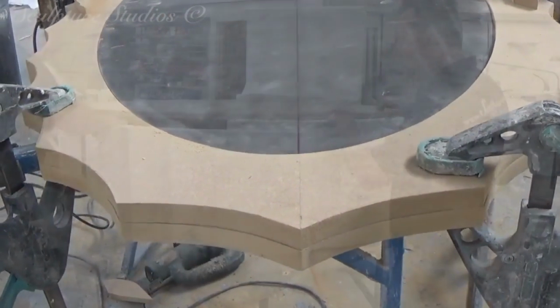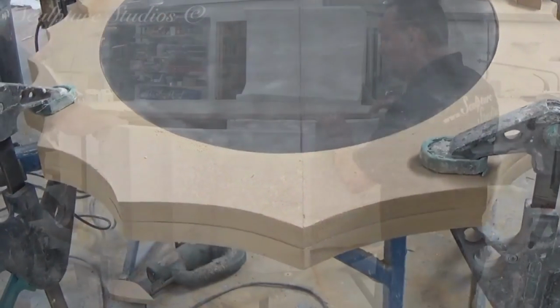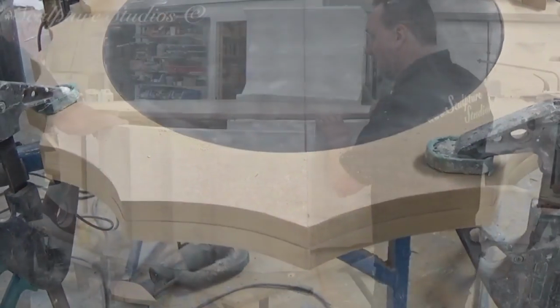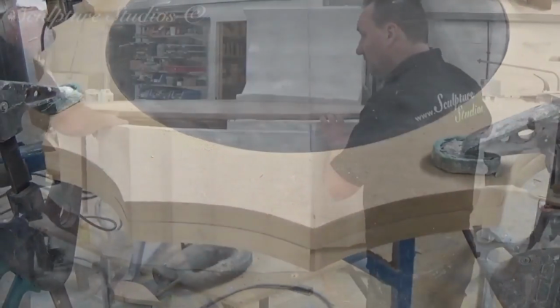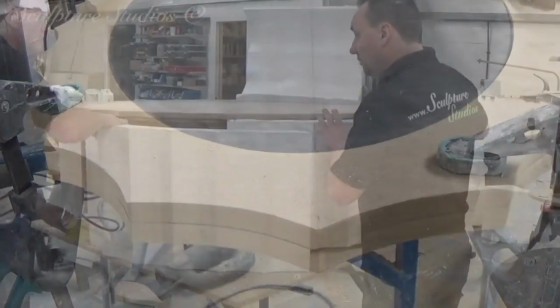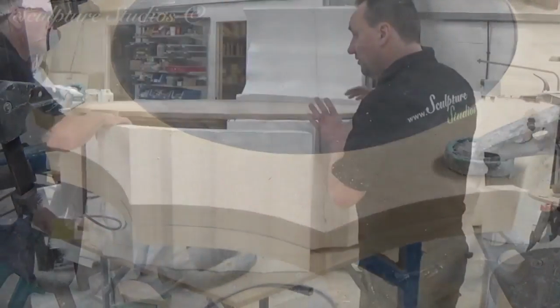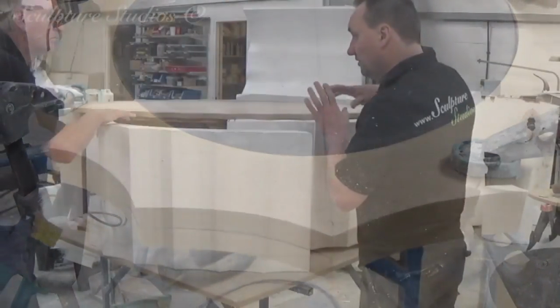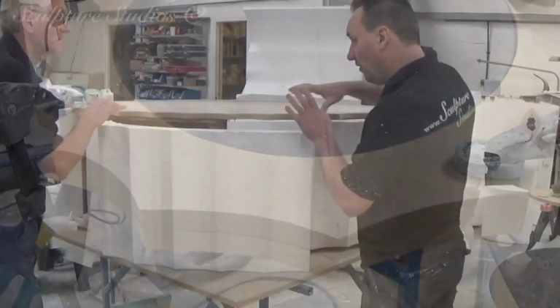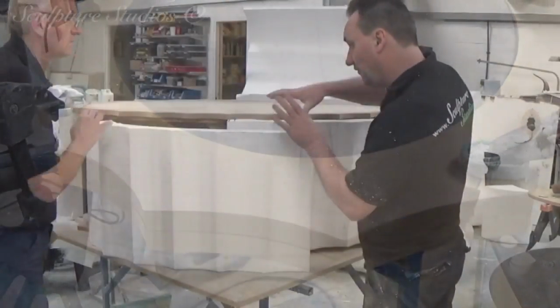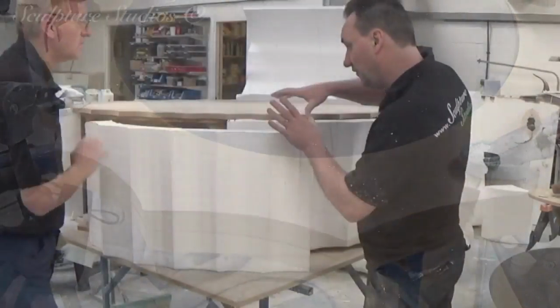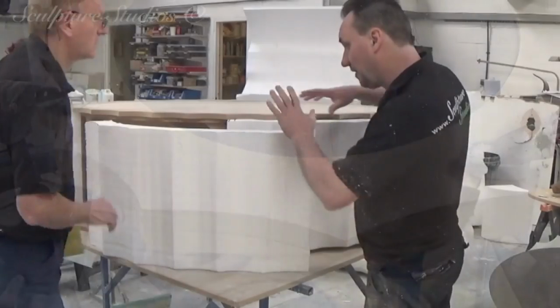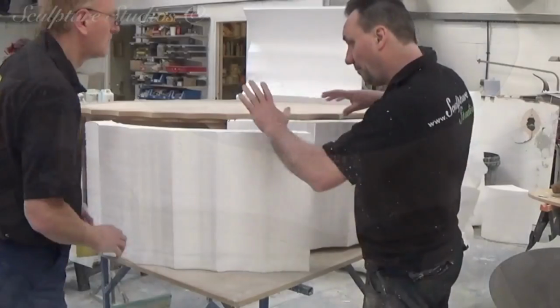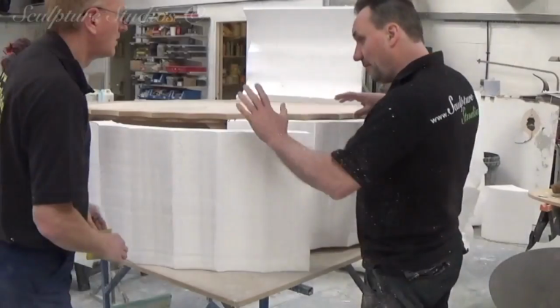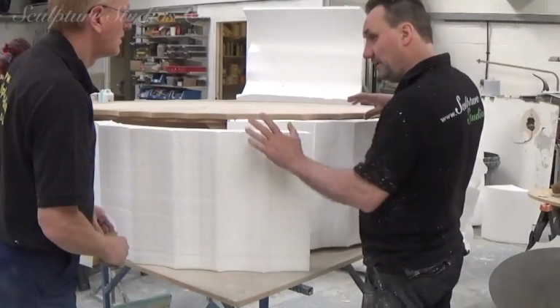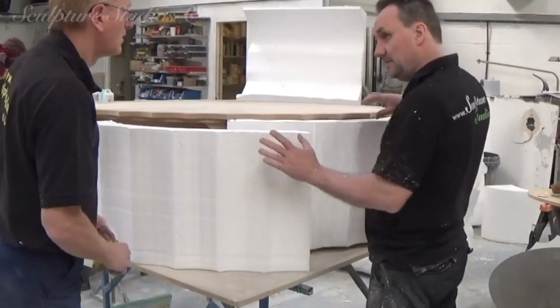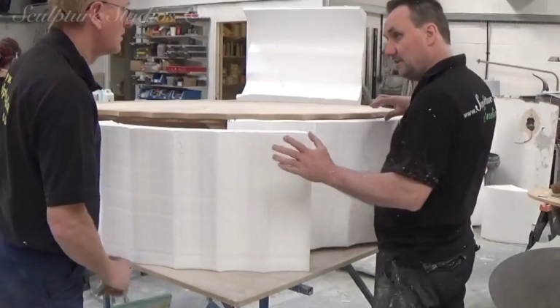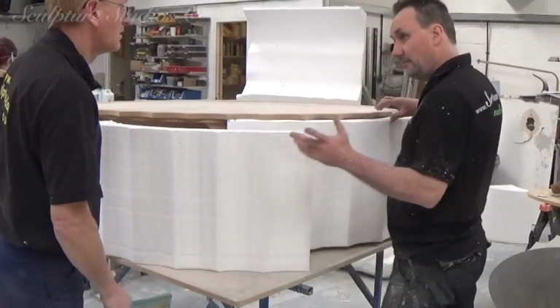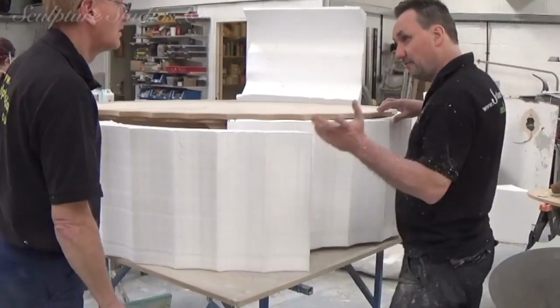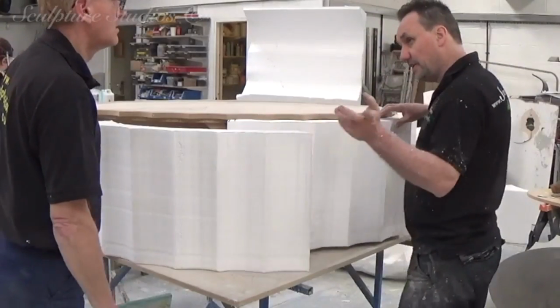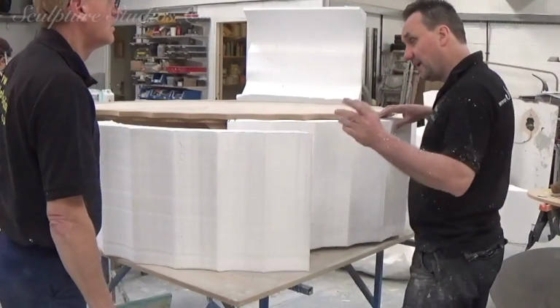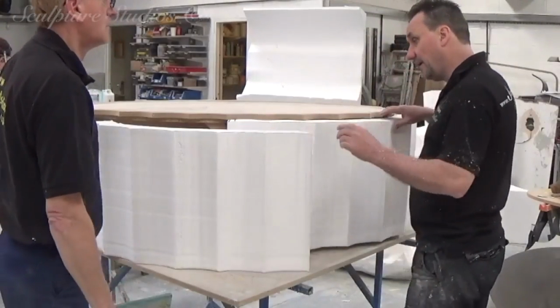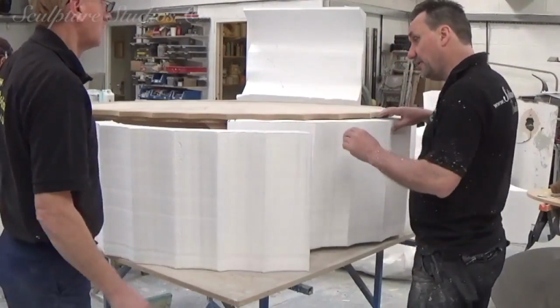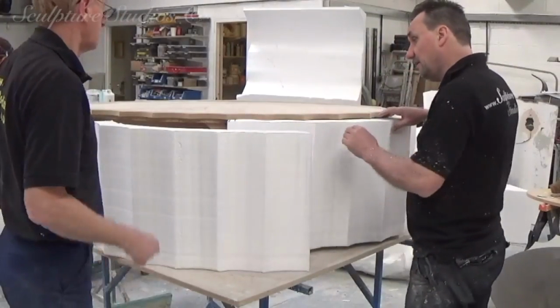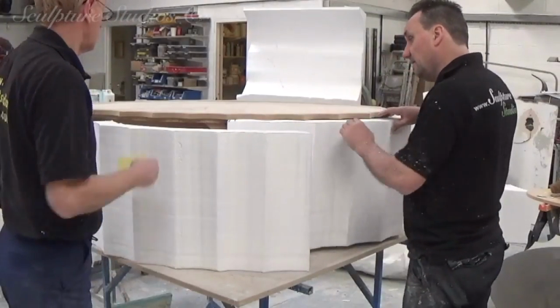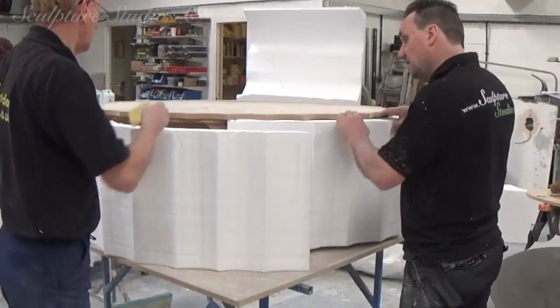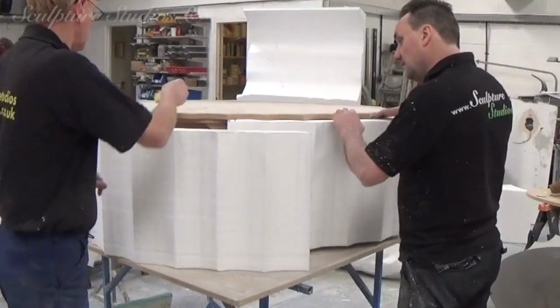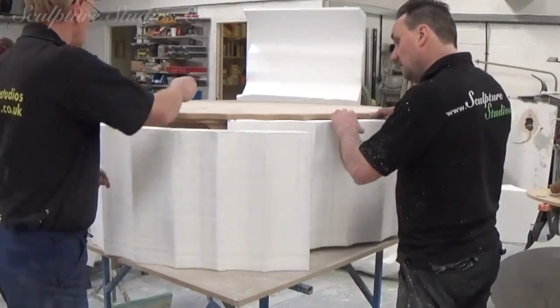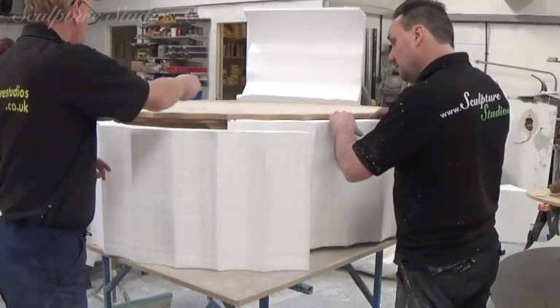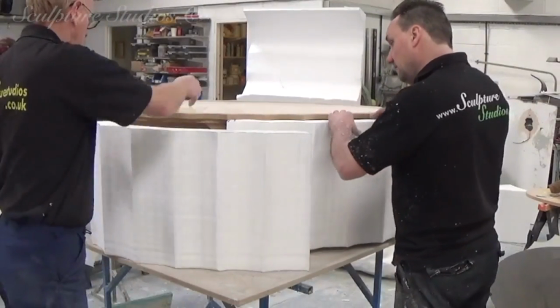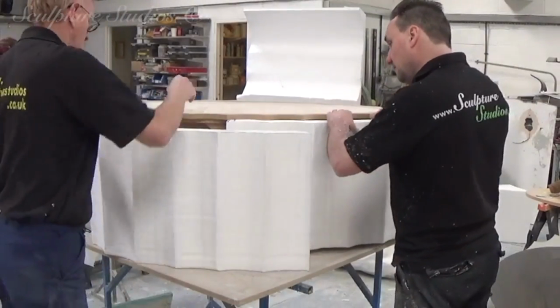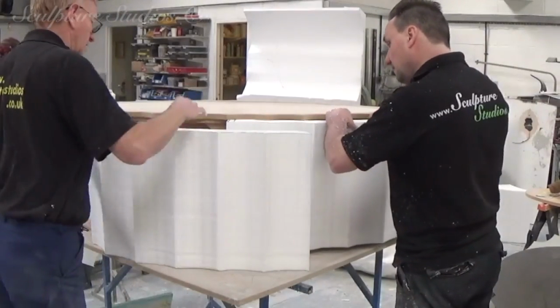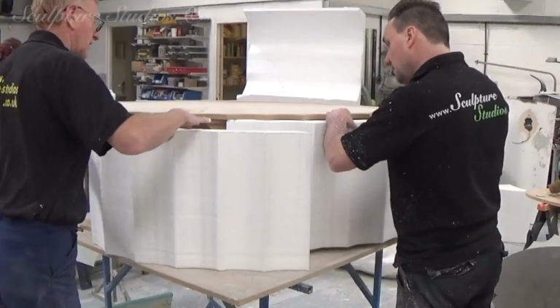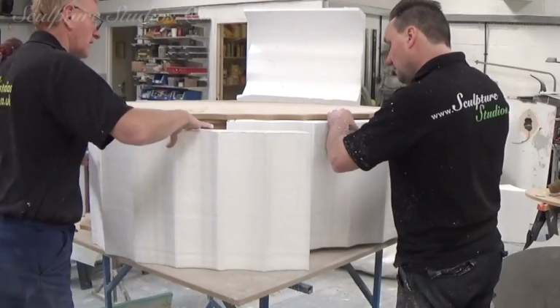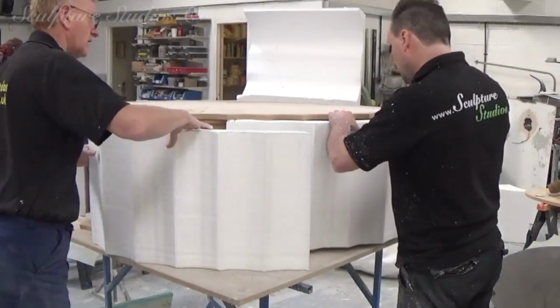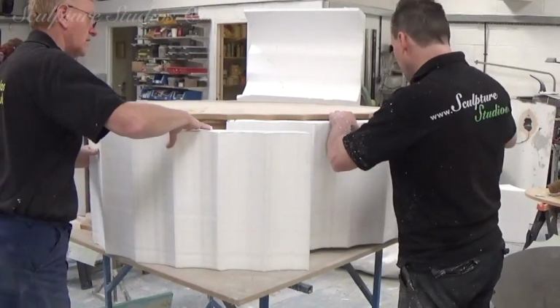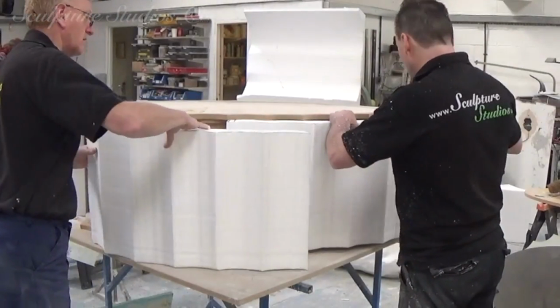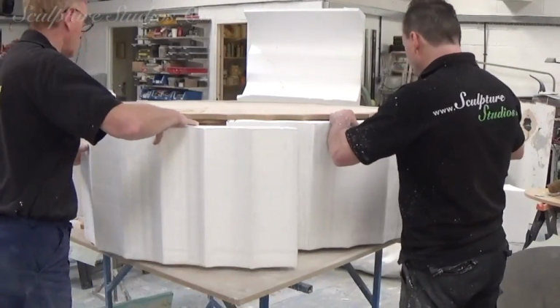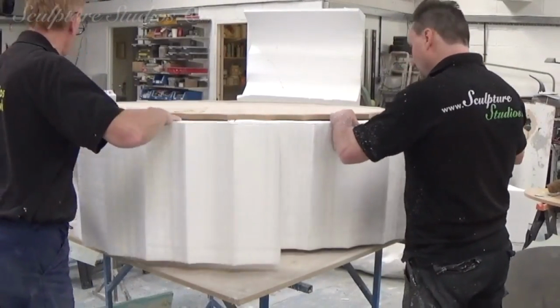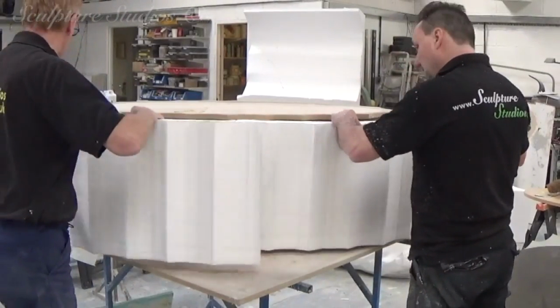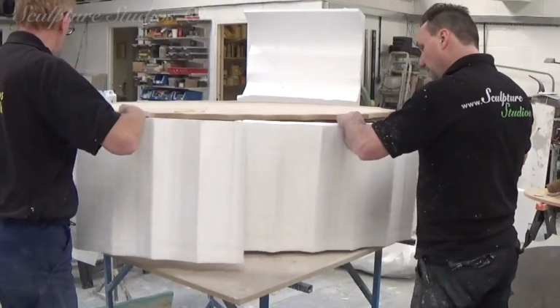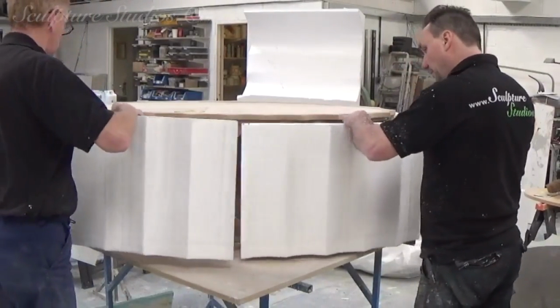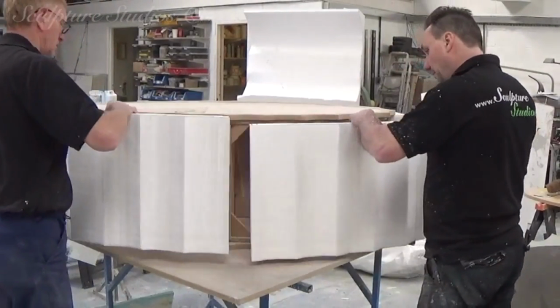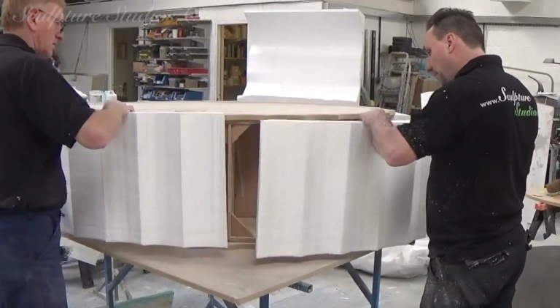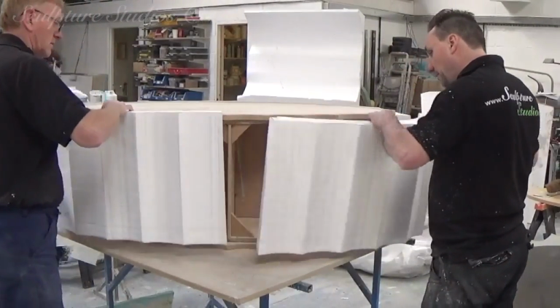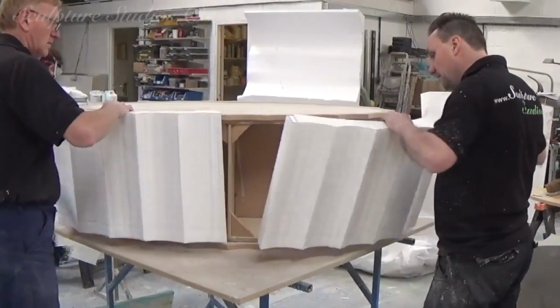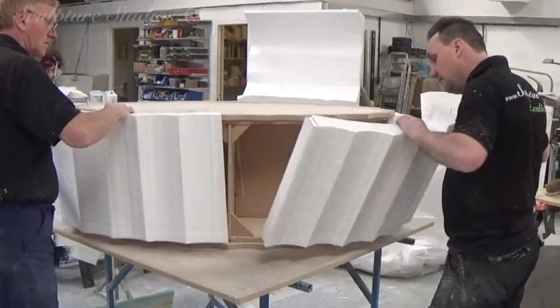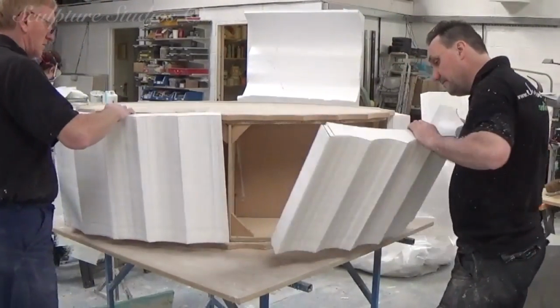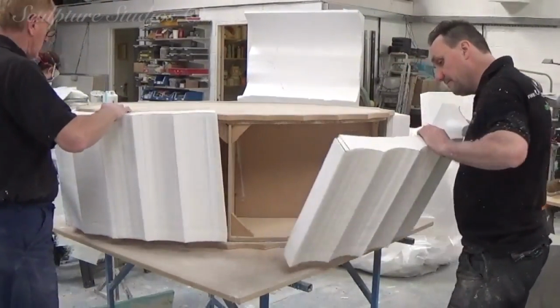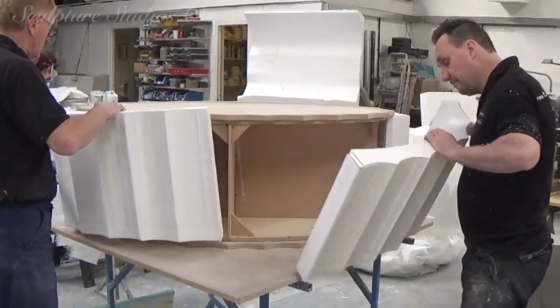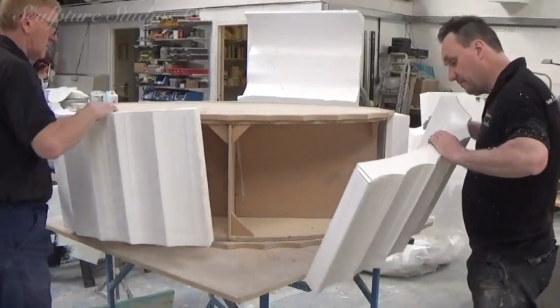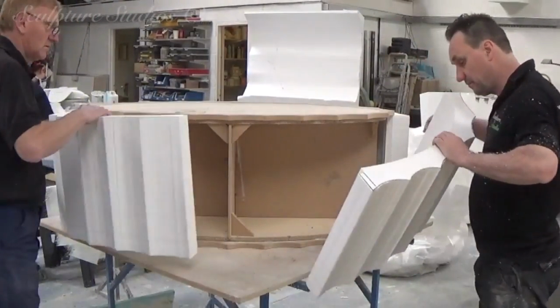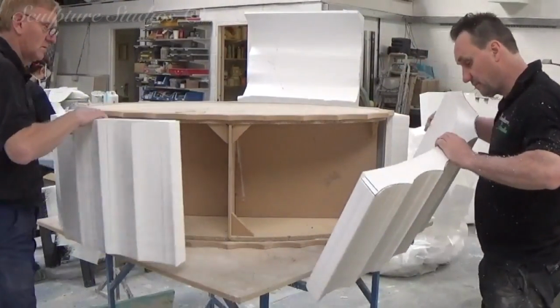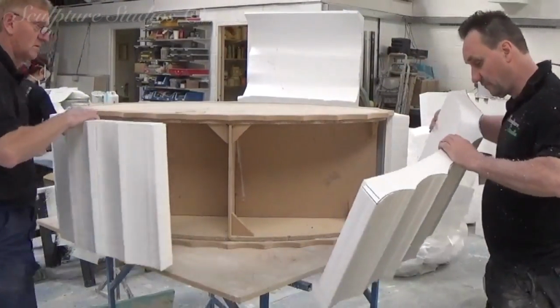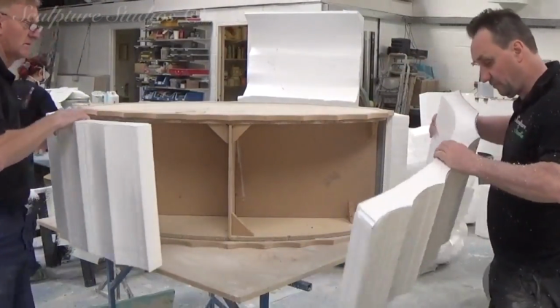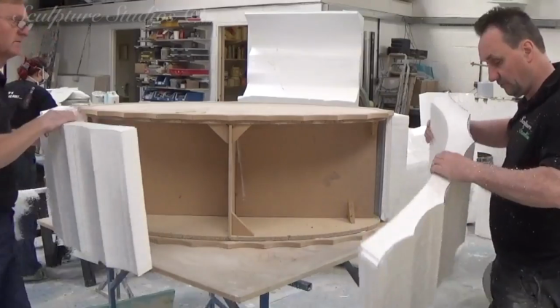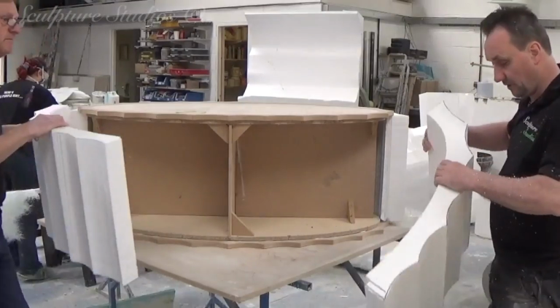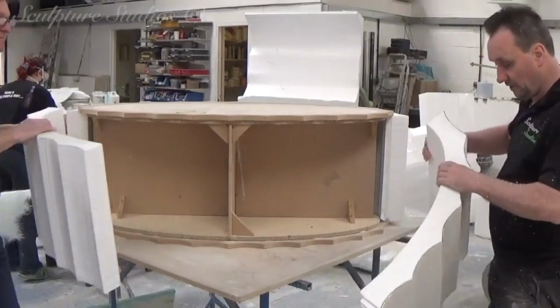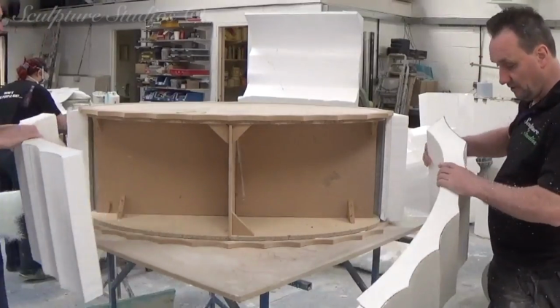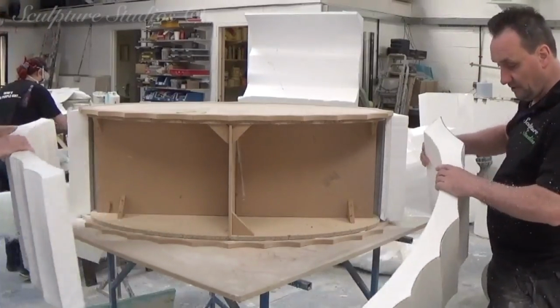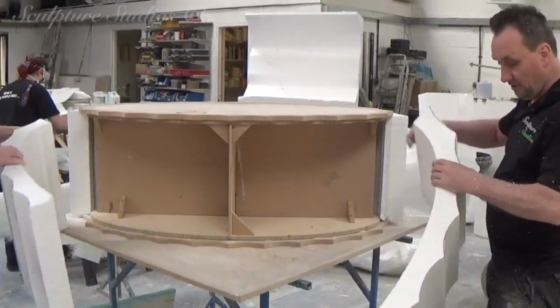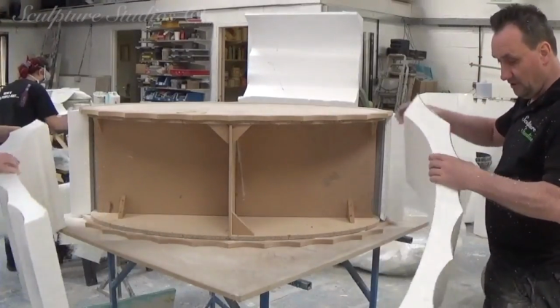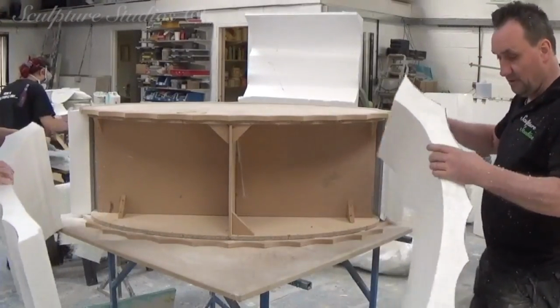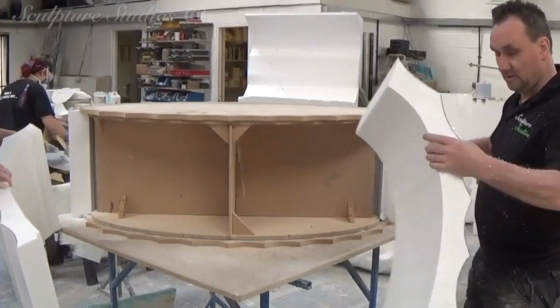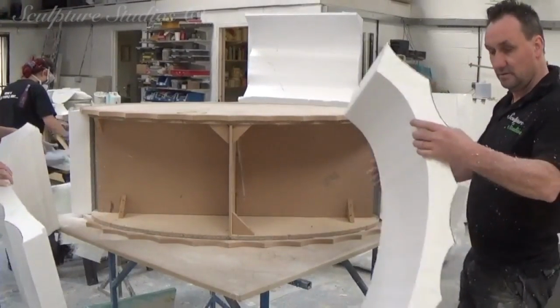Identical peripherals need to be created for the top and the bottom, and then it's time to start blocking out in between with polystyrene.